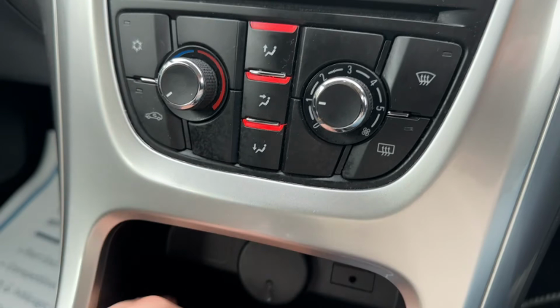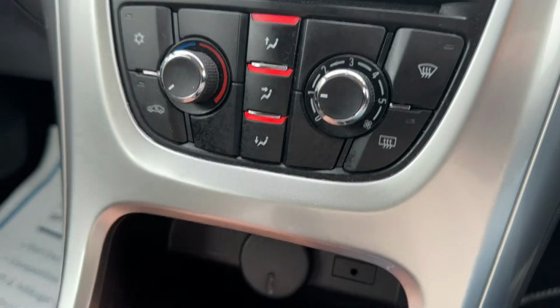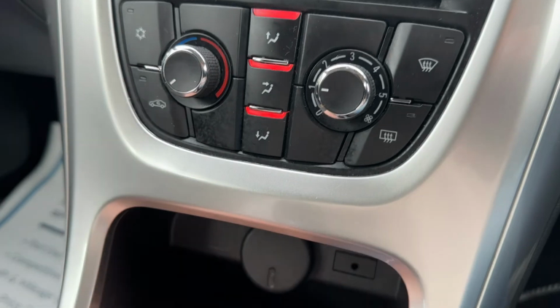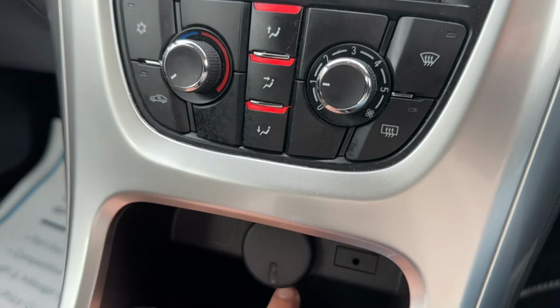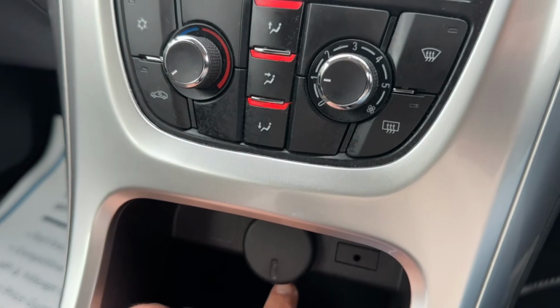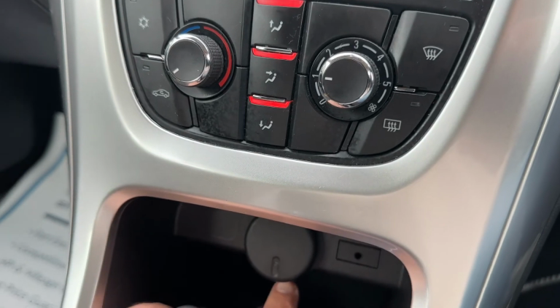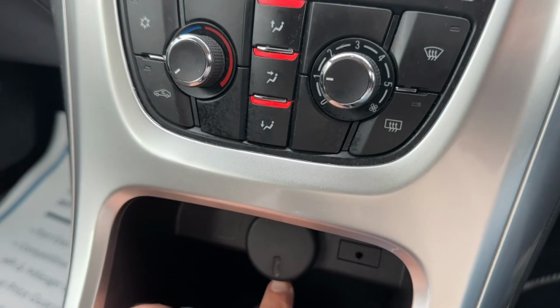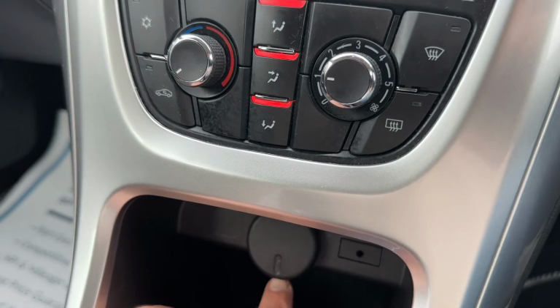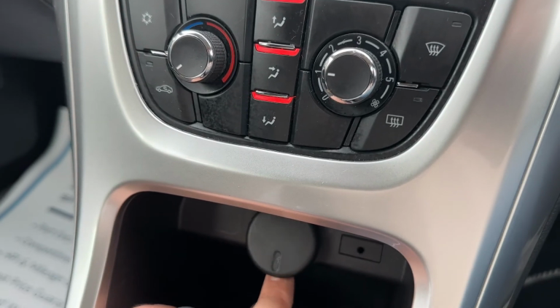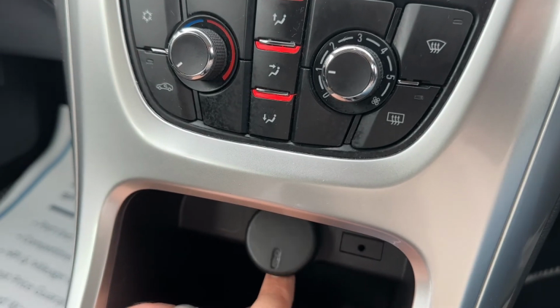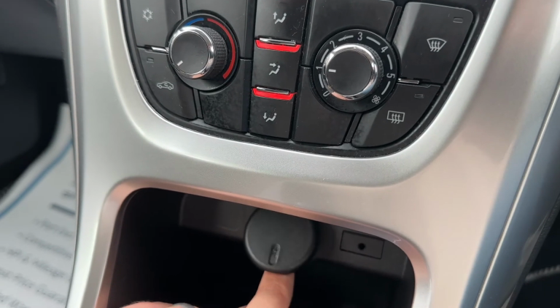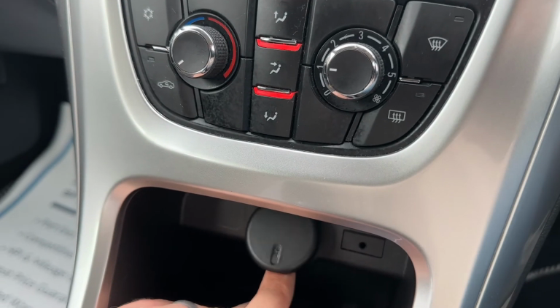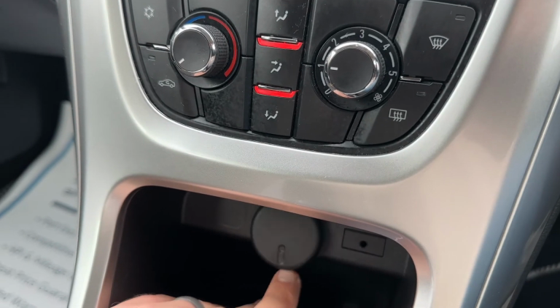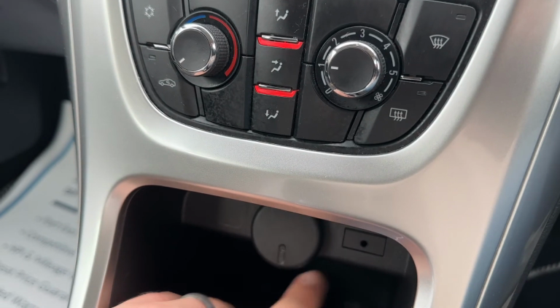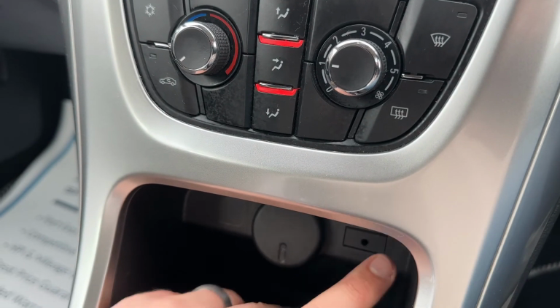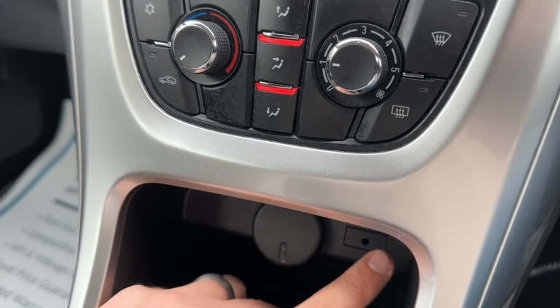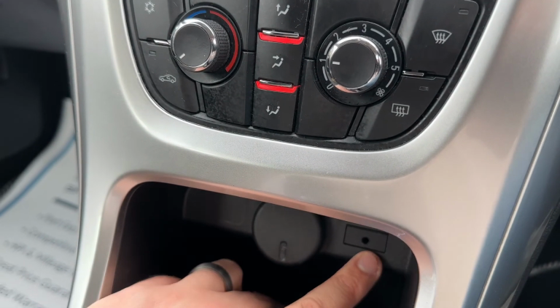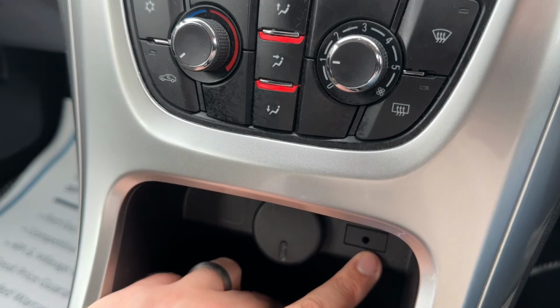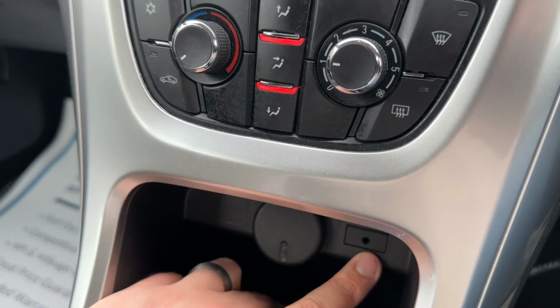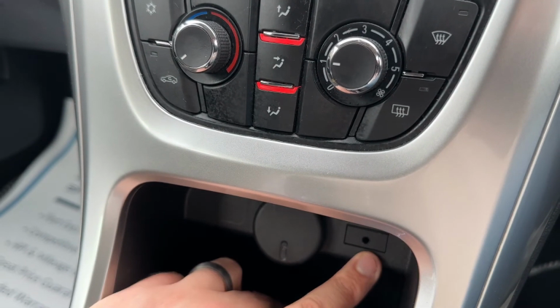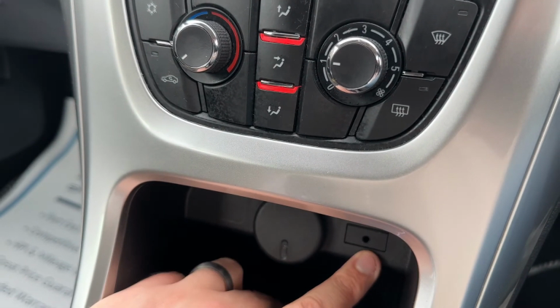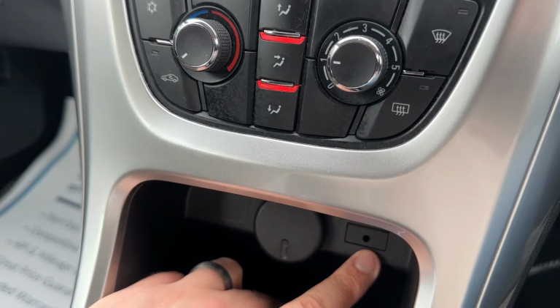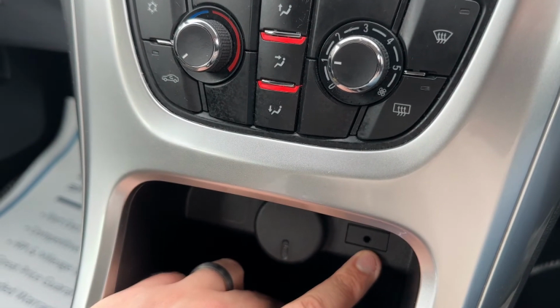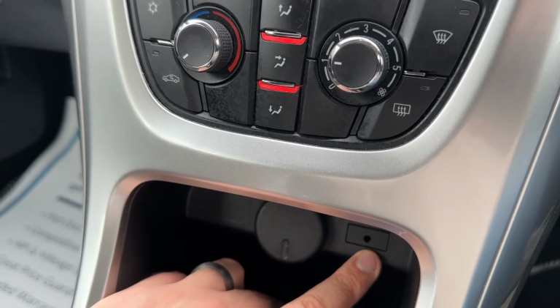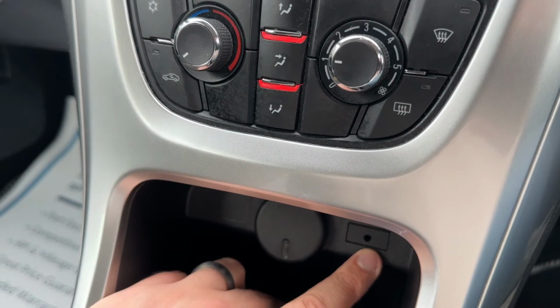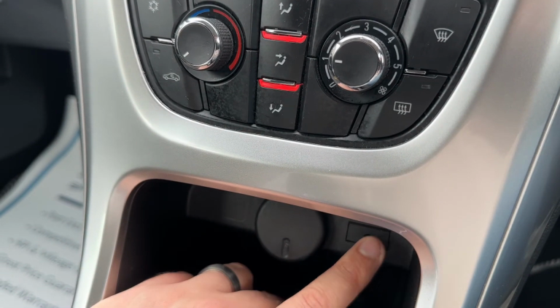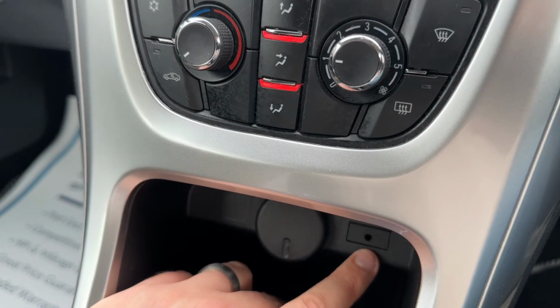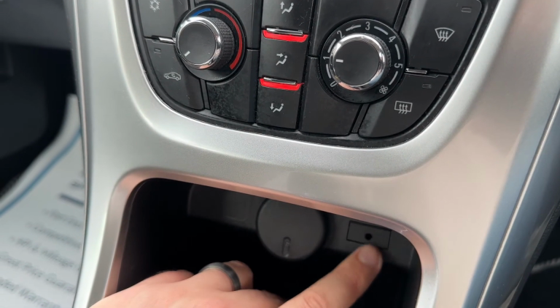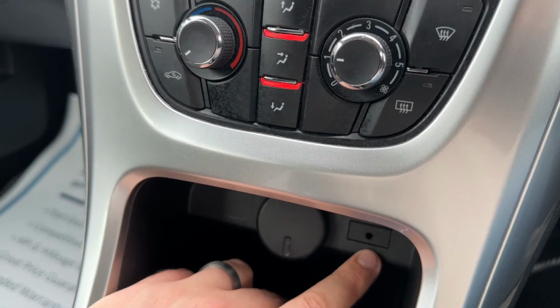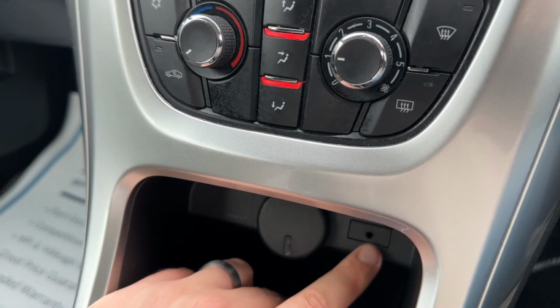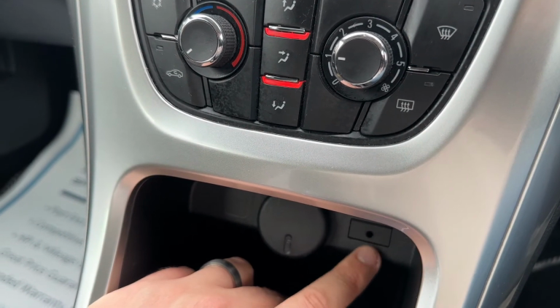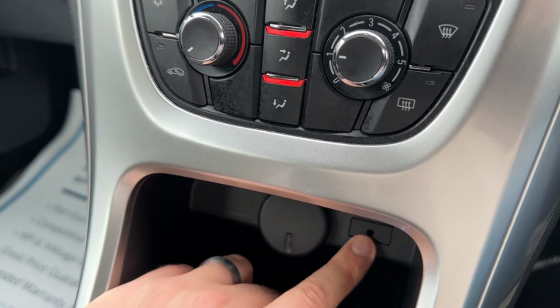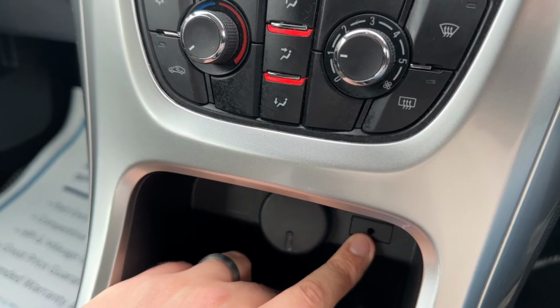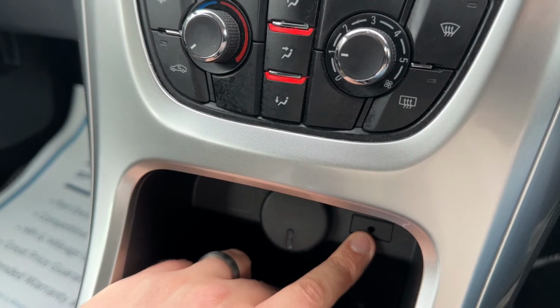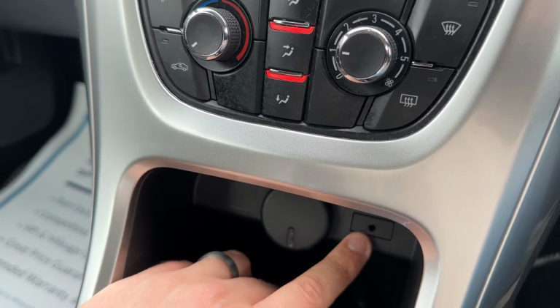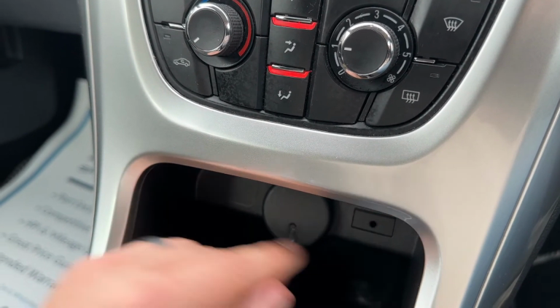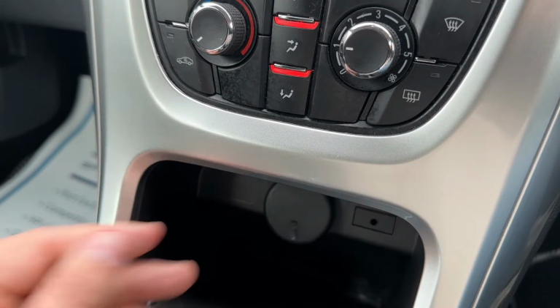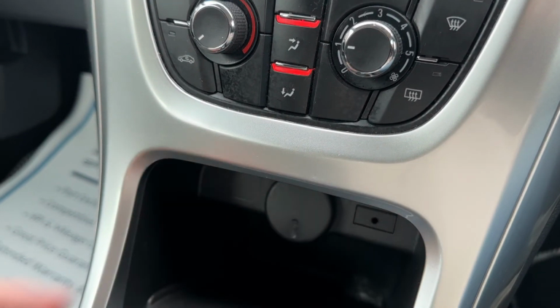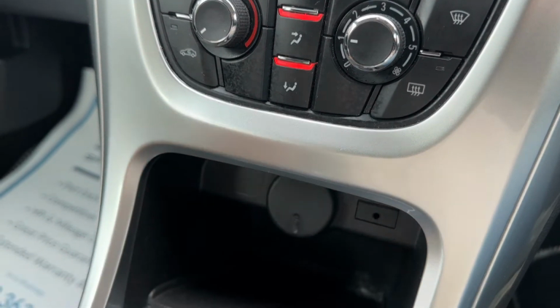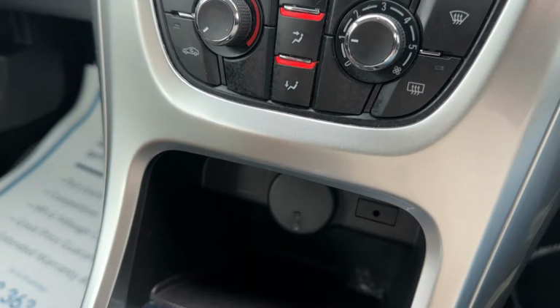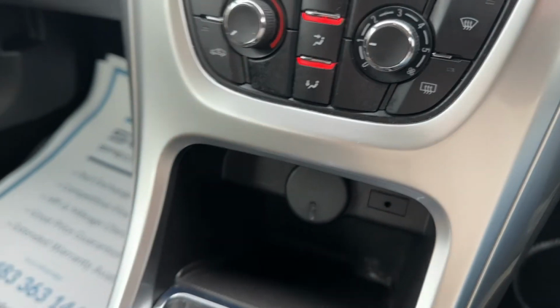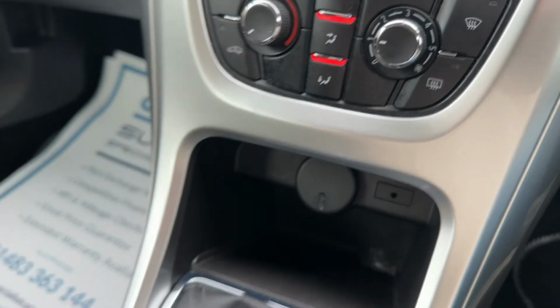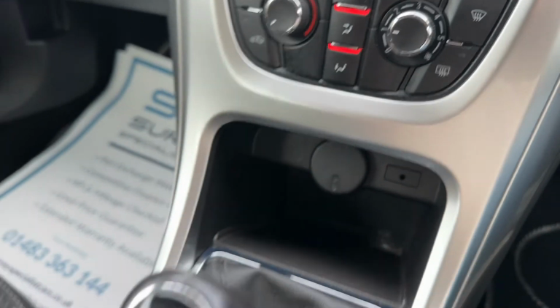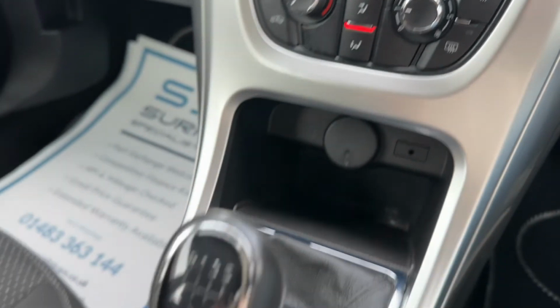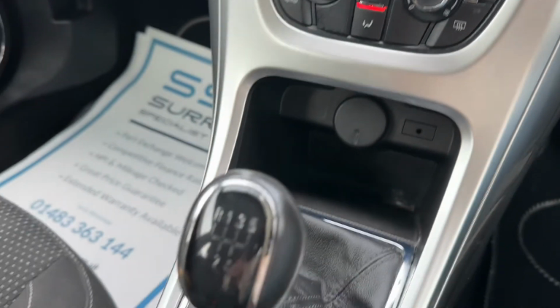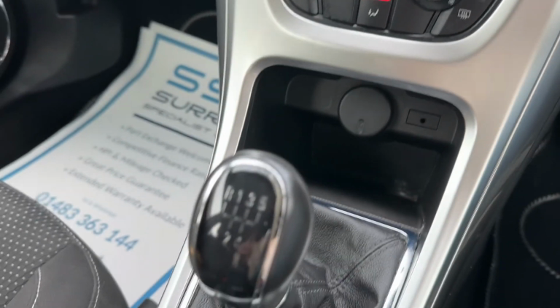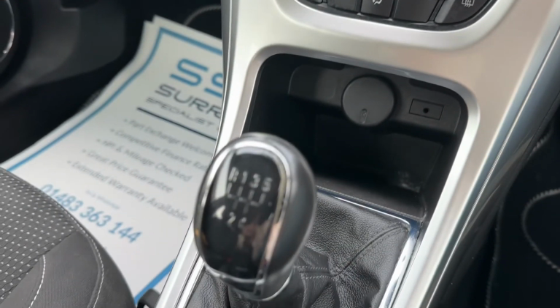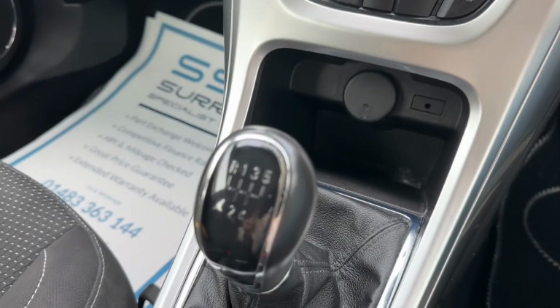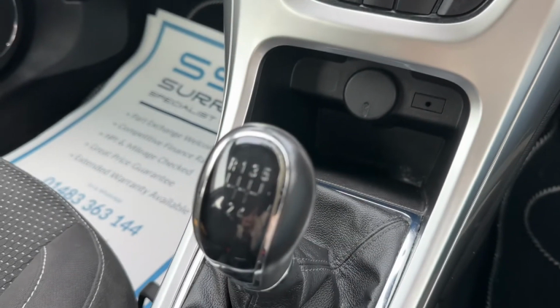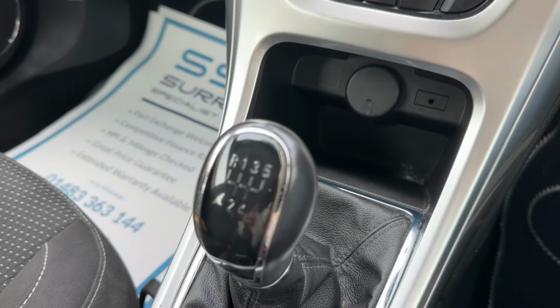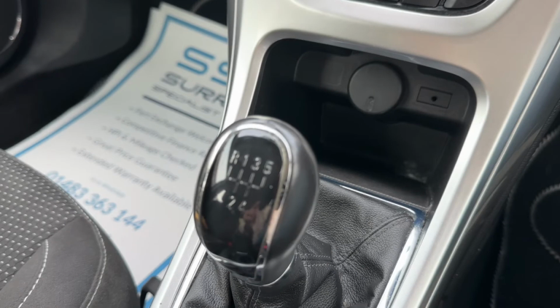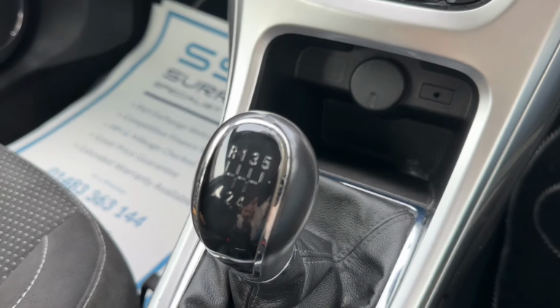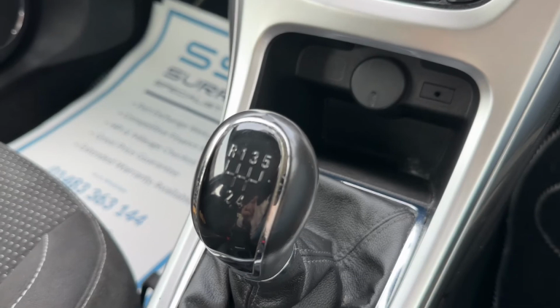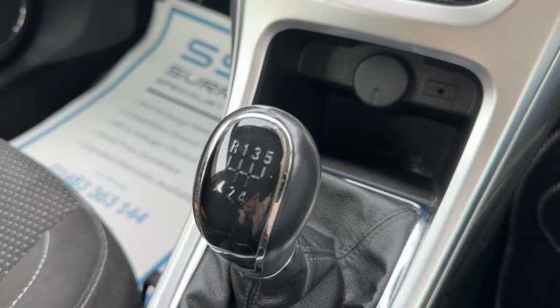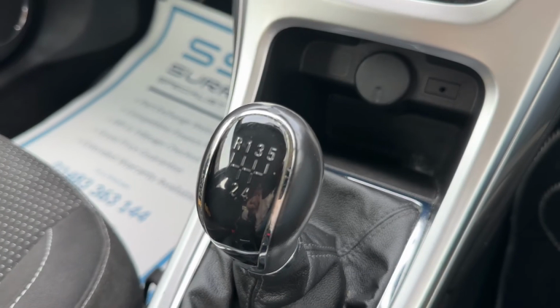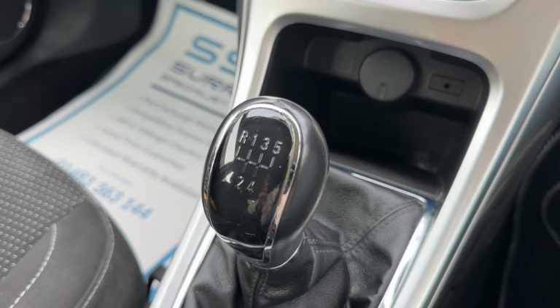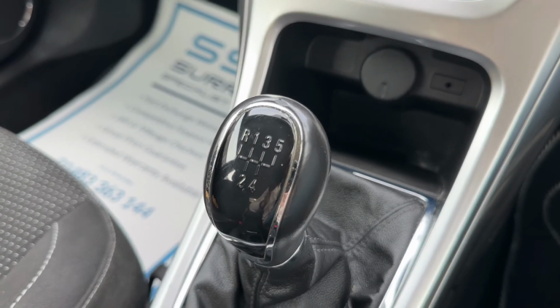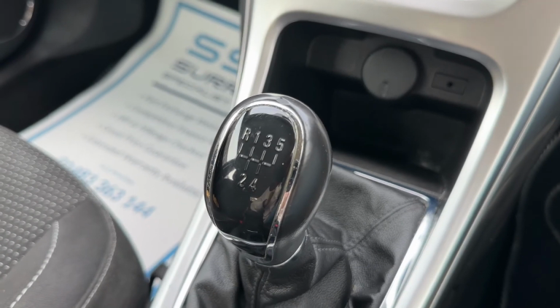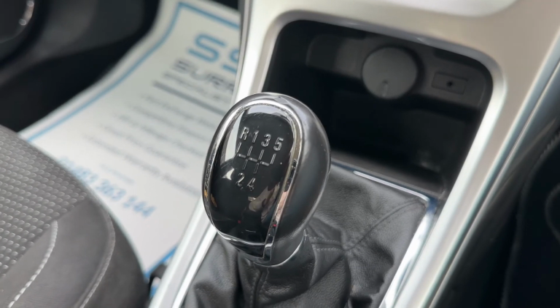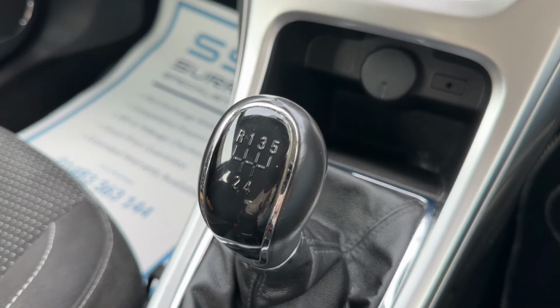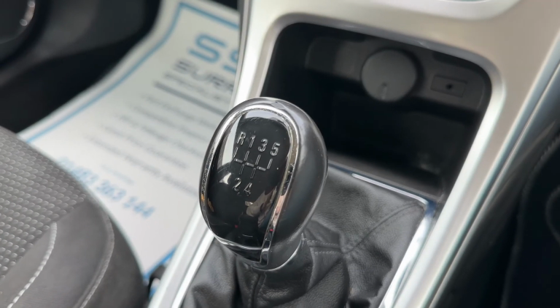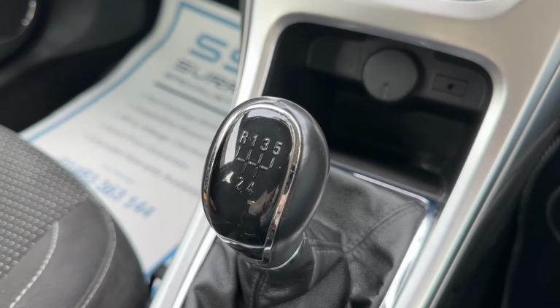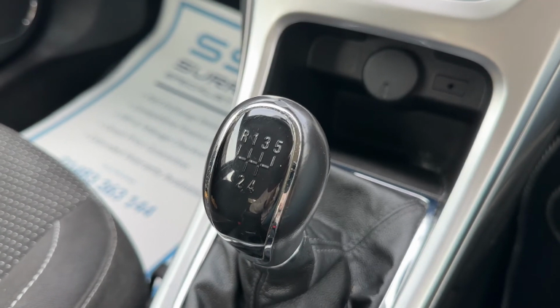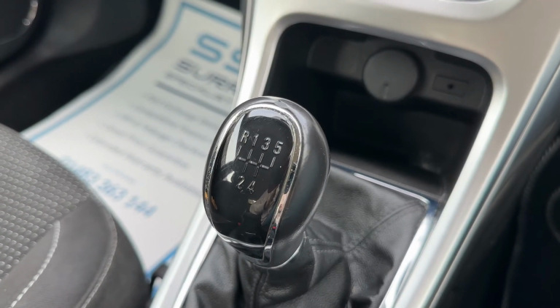Beneath that we have a 12 volt charging socket, the auxiliary input which I mentioned just a moment ago, and then a five speed manual gearbox.